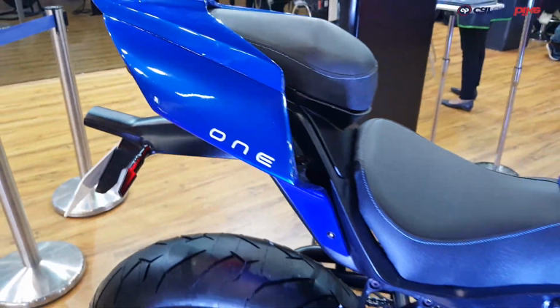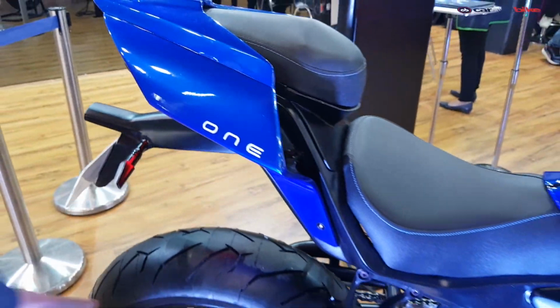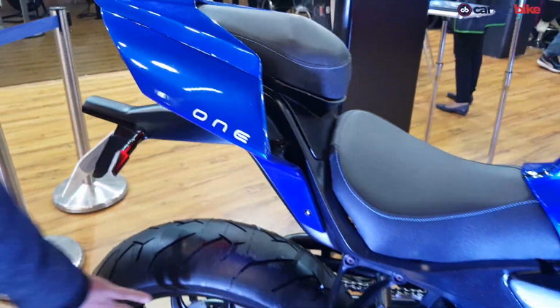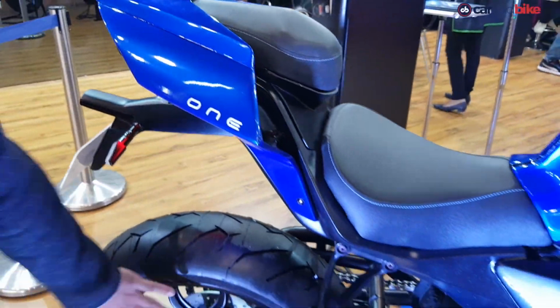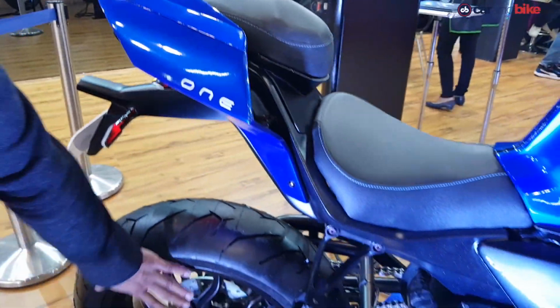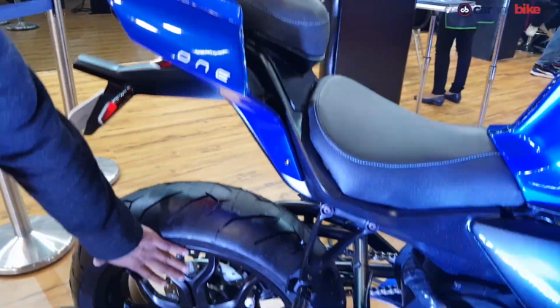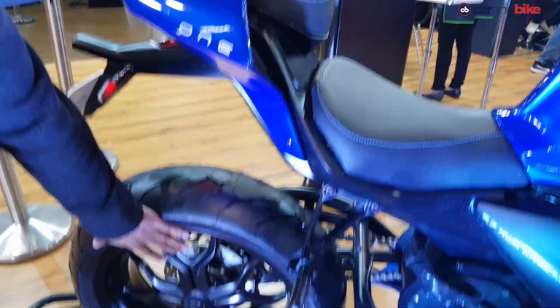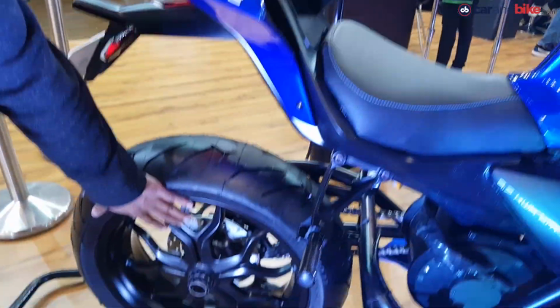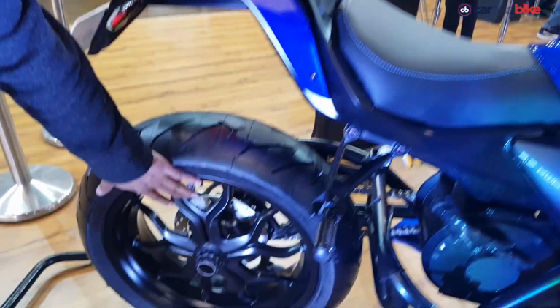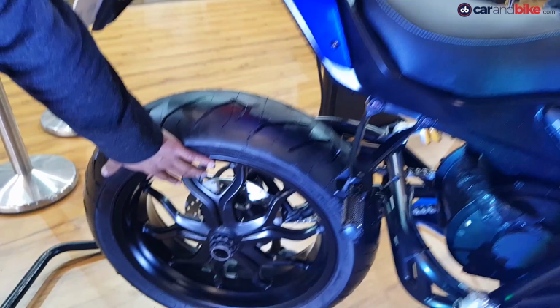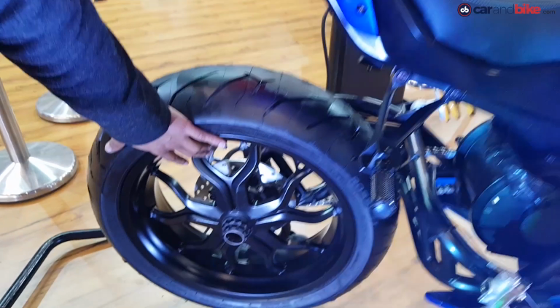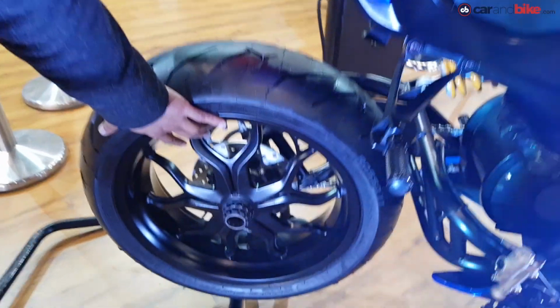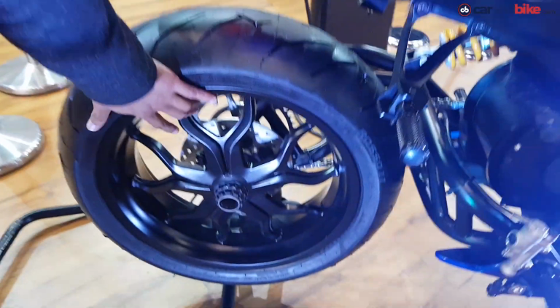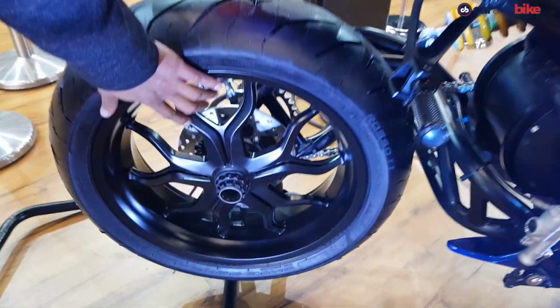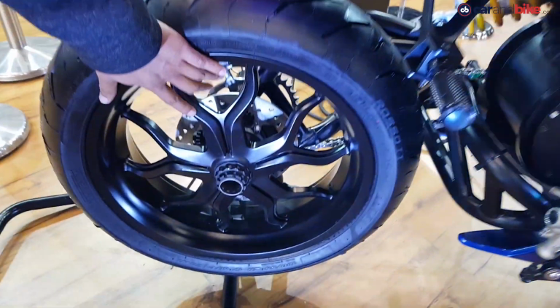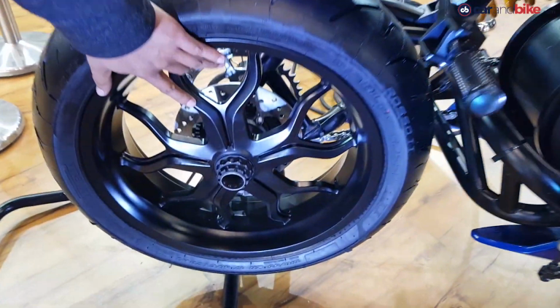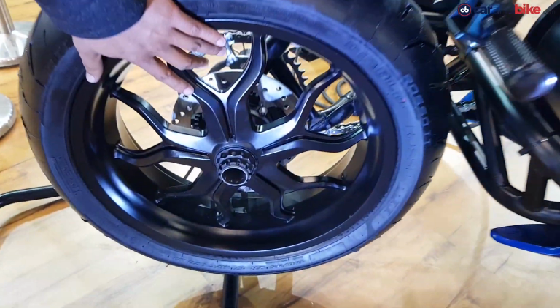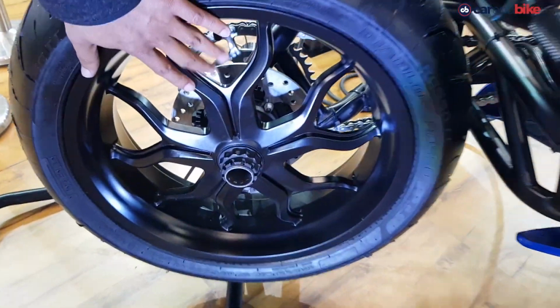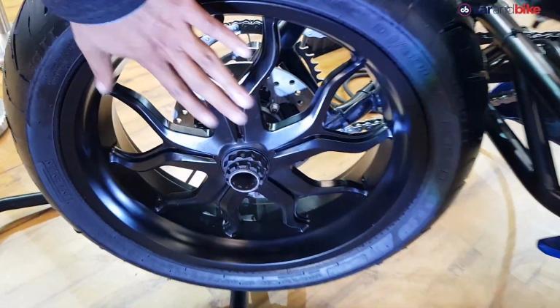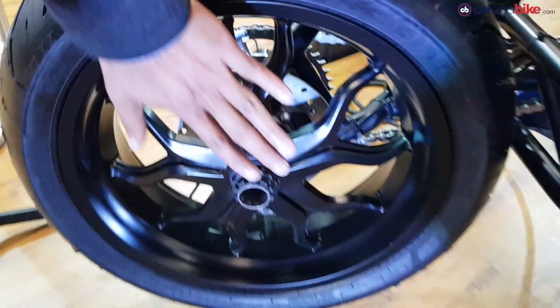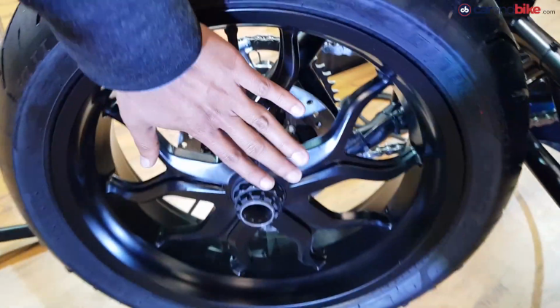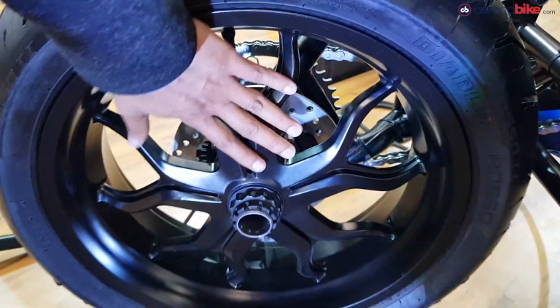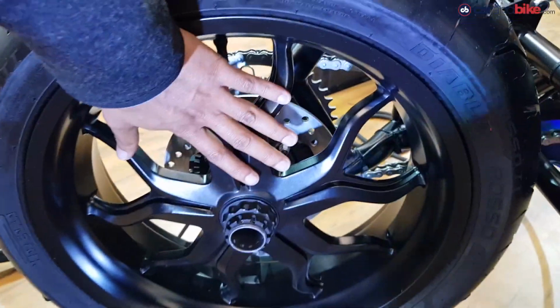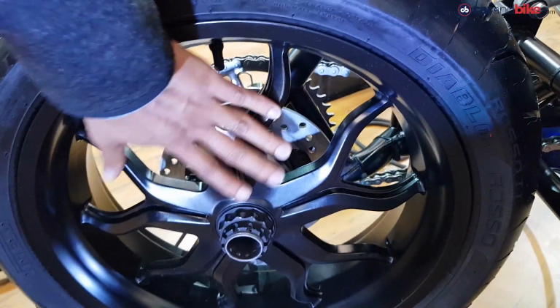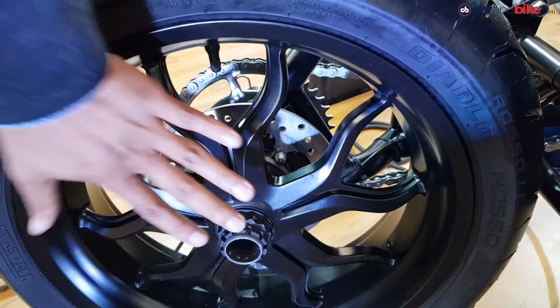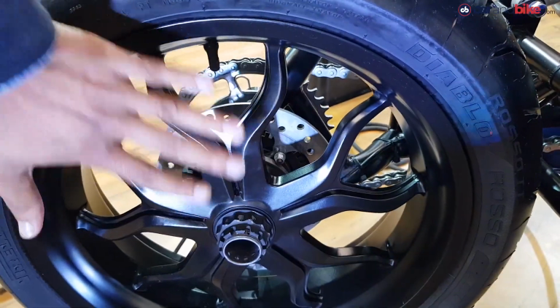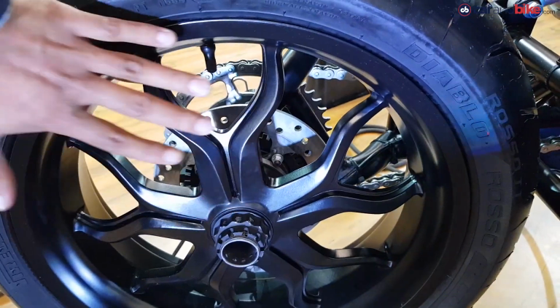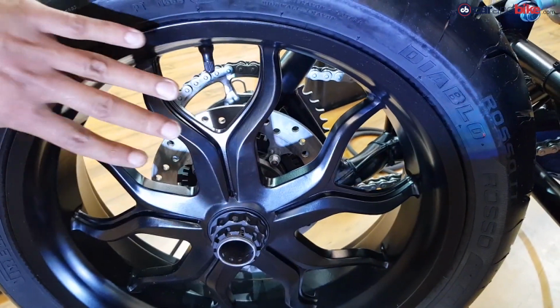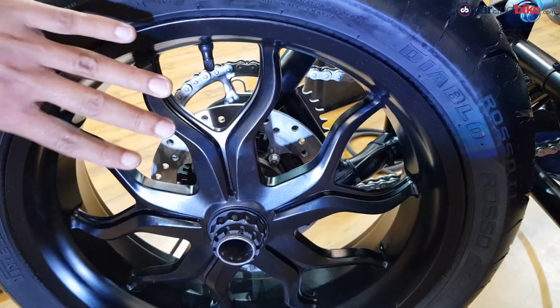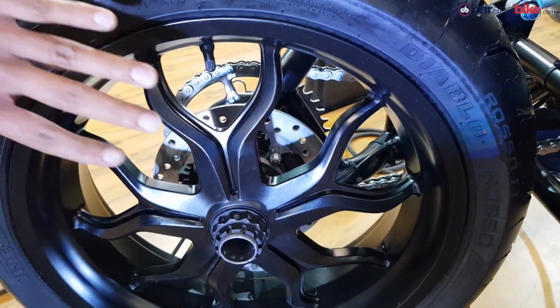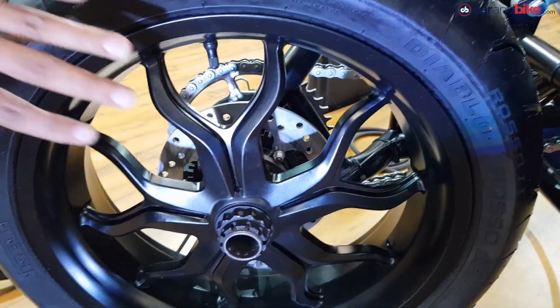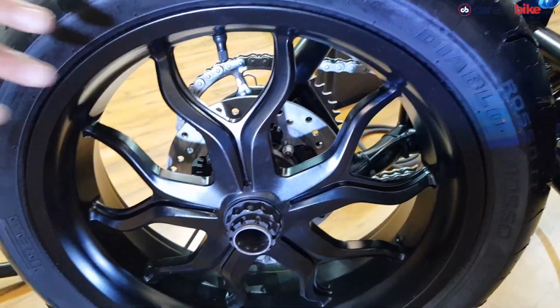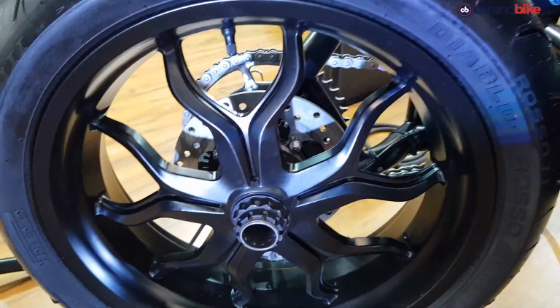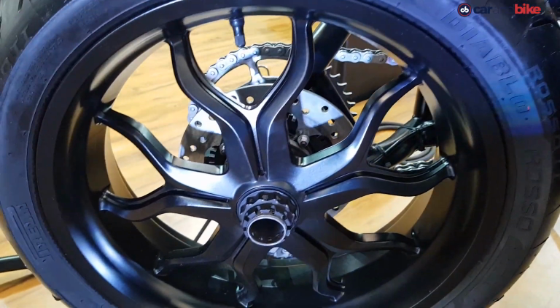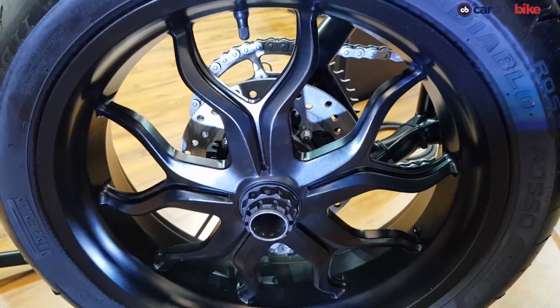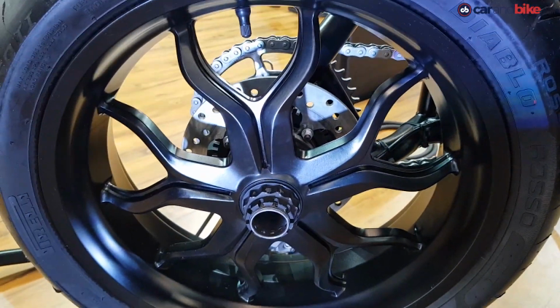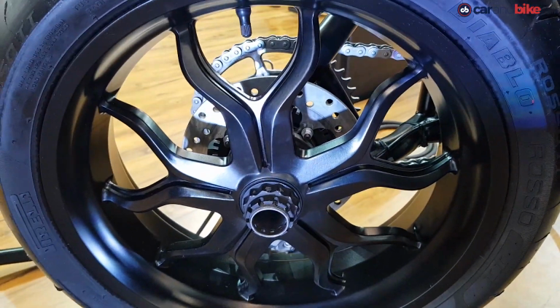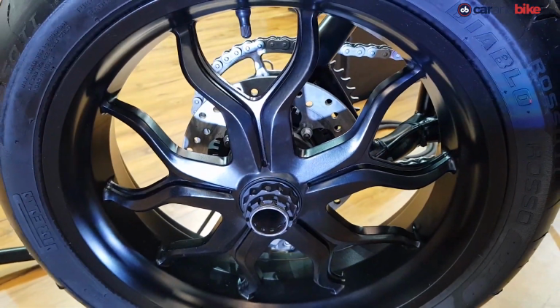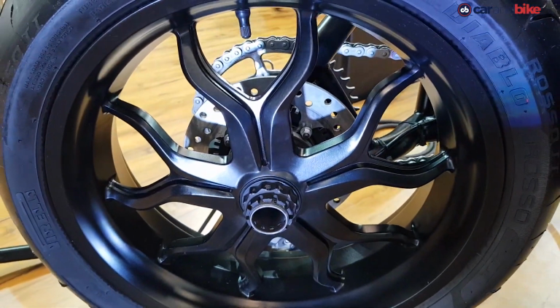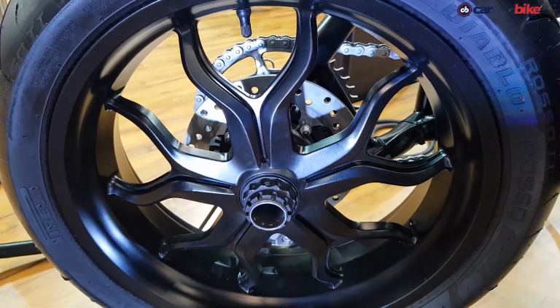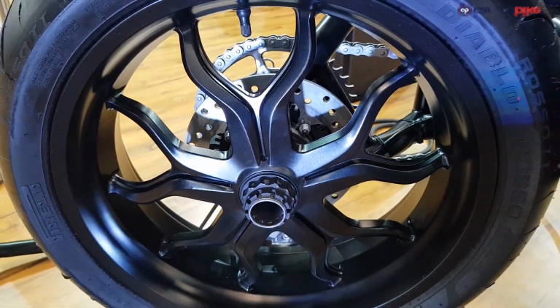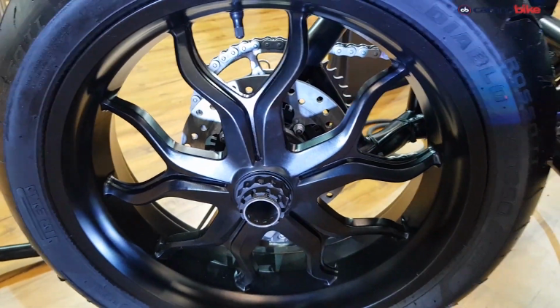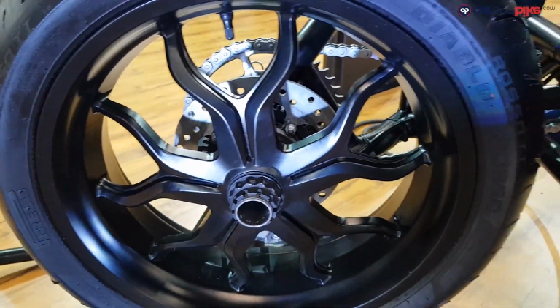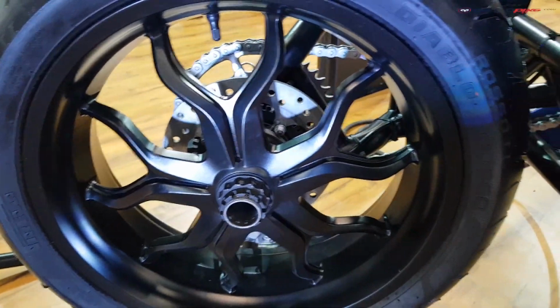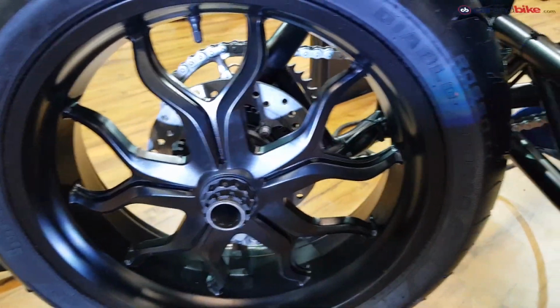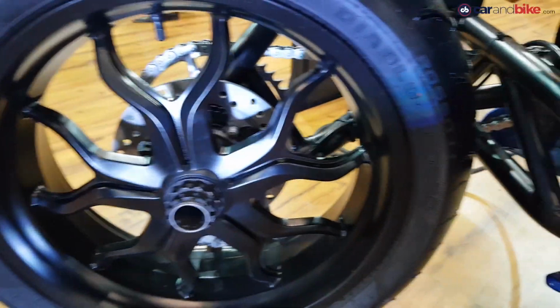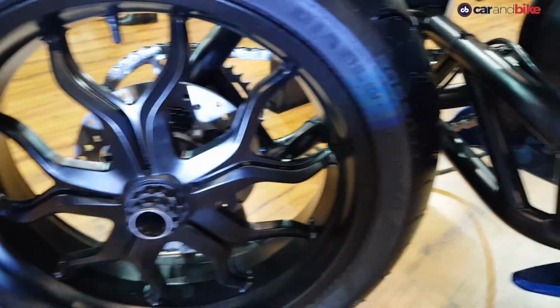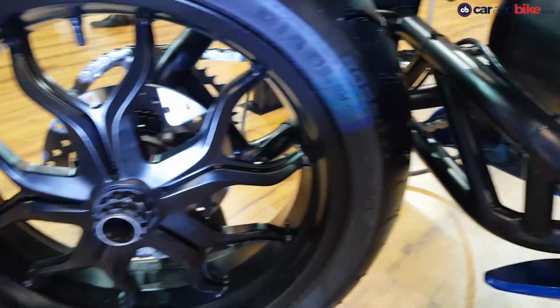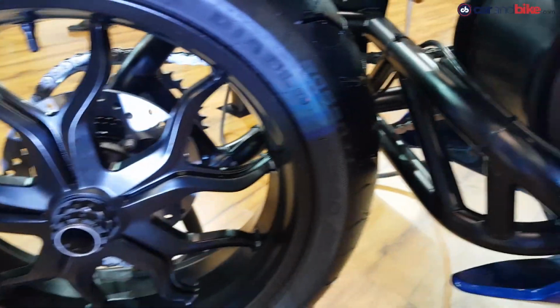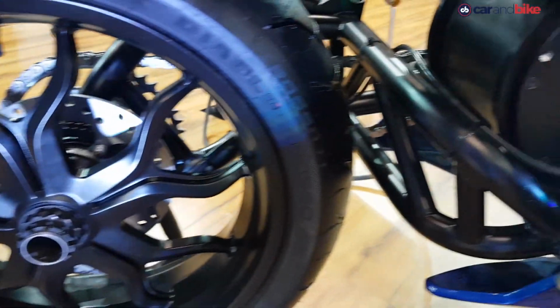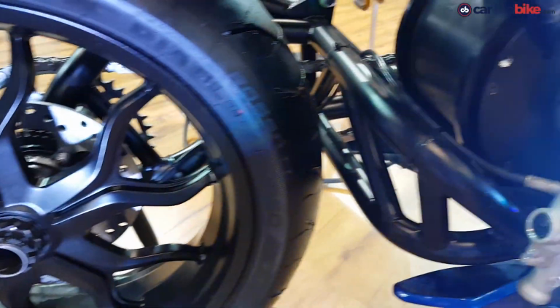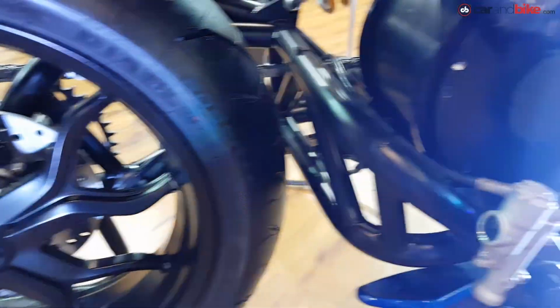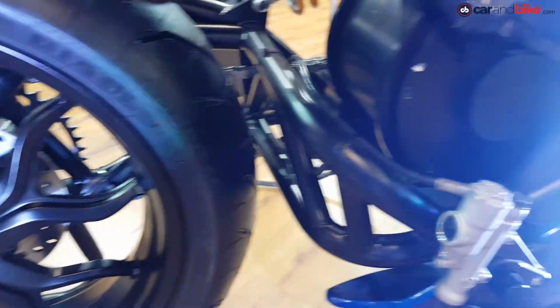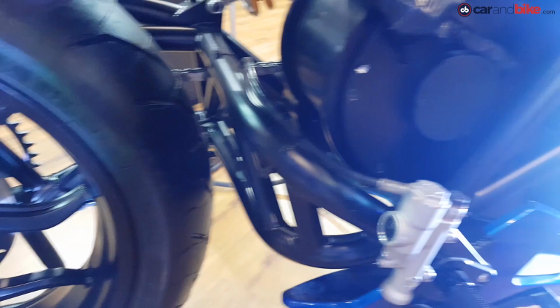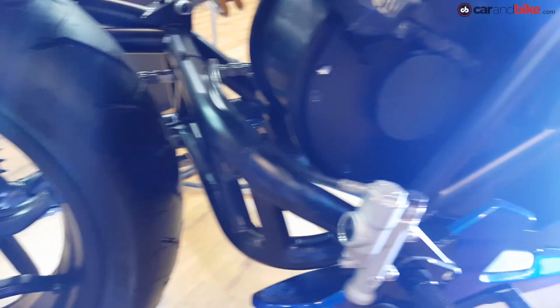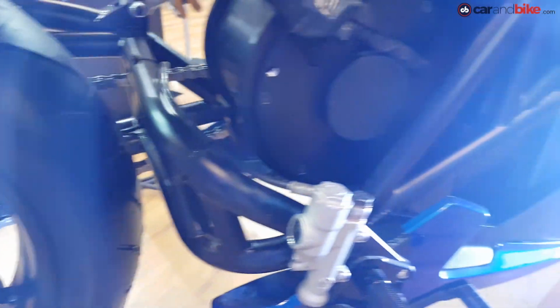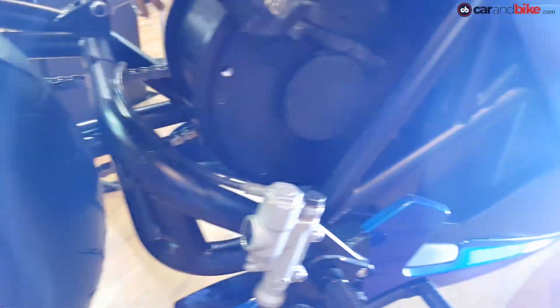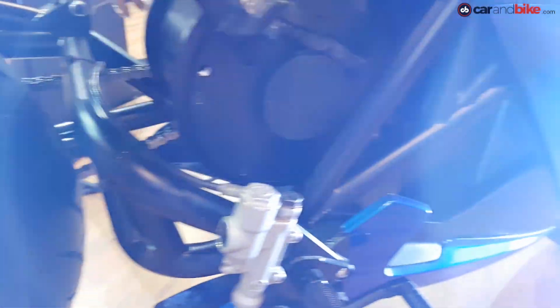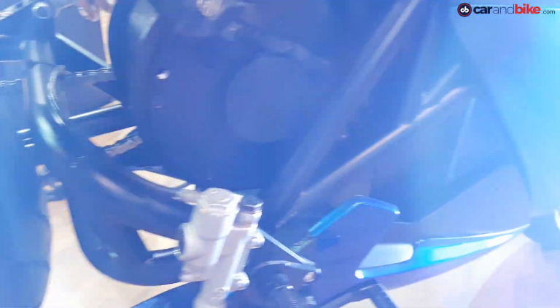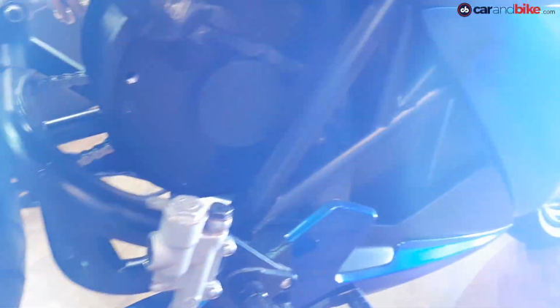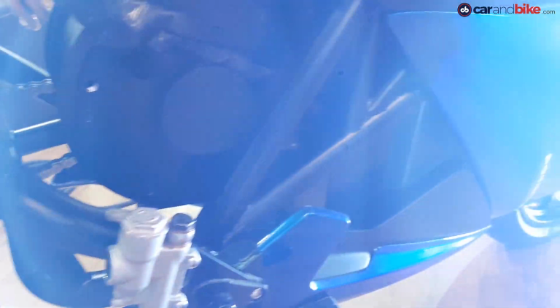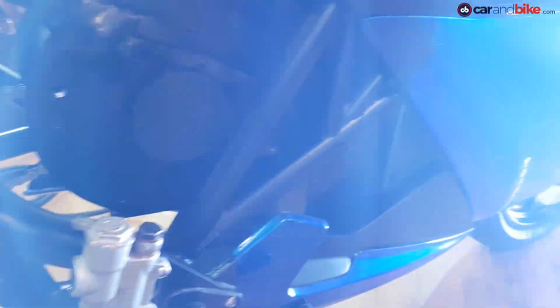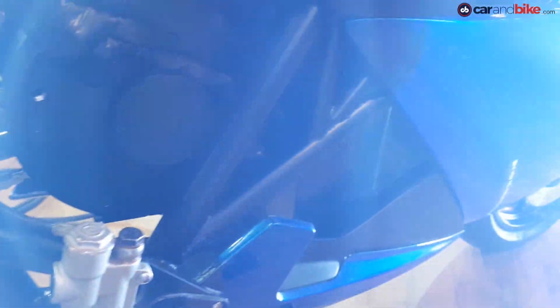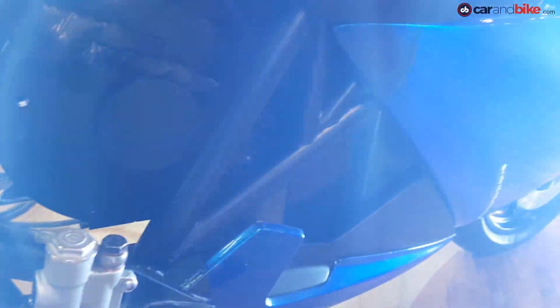It has a single-sided swingarm with a very nice alloy wheel, and it's got ABS brakes — it's got the works.